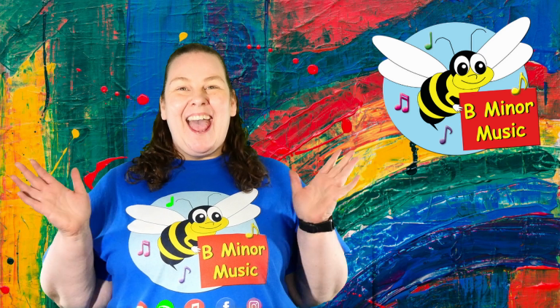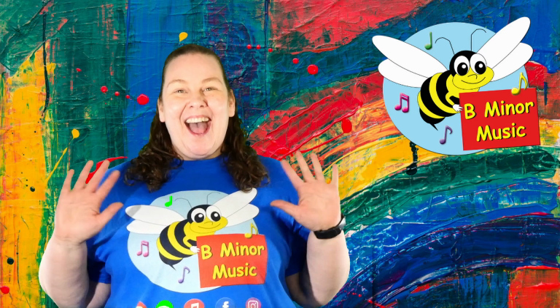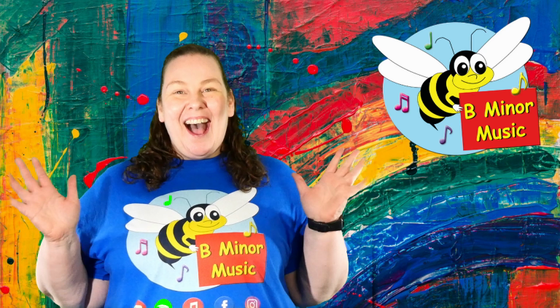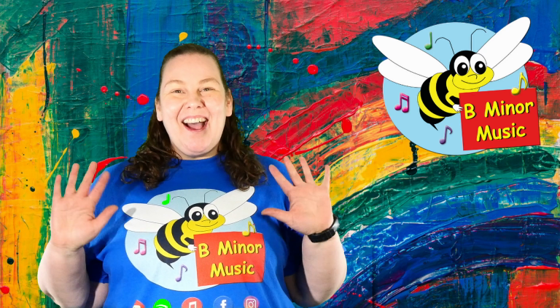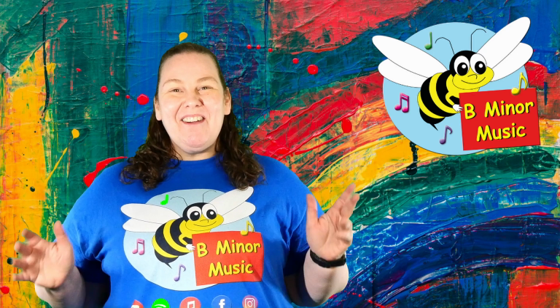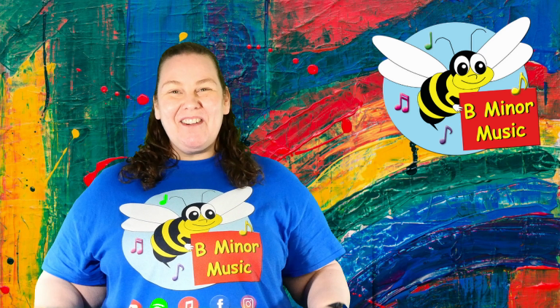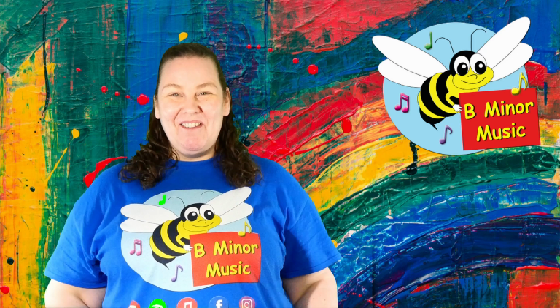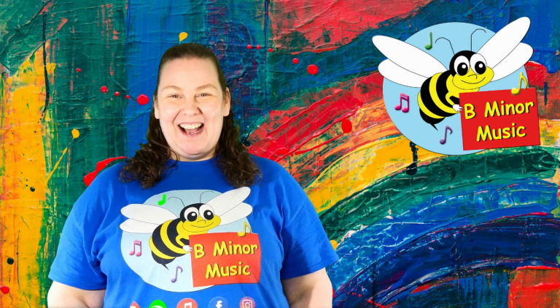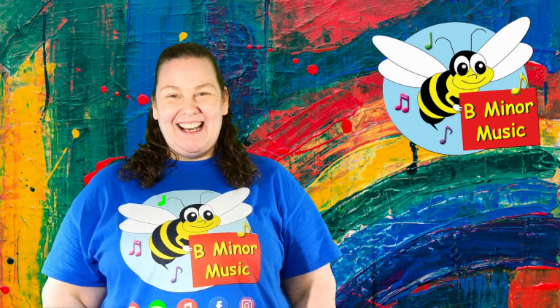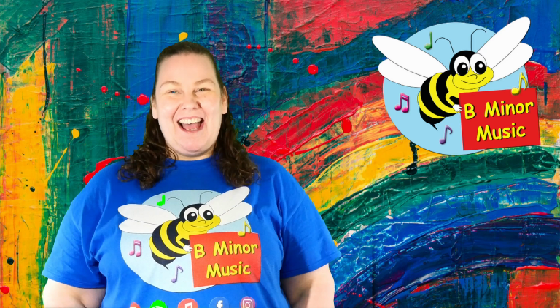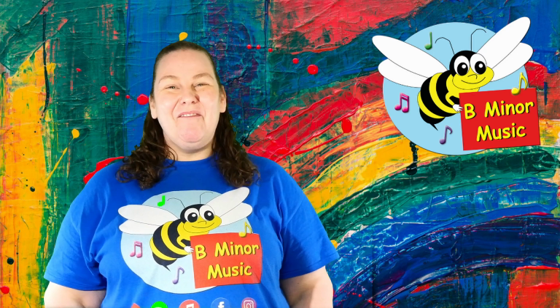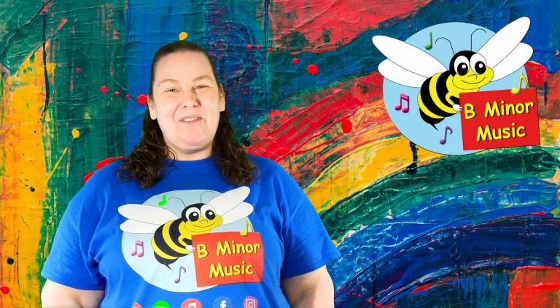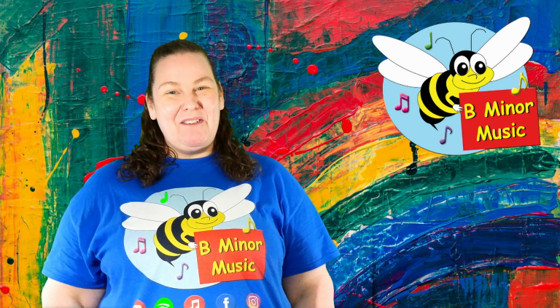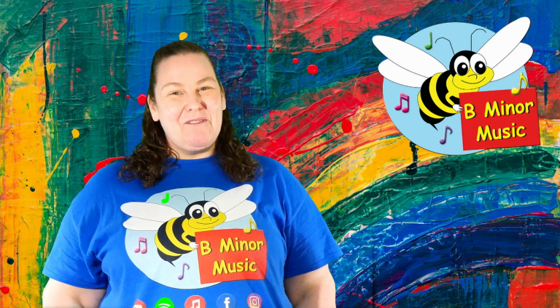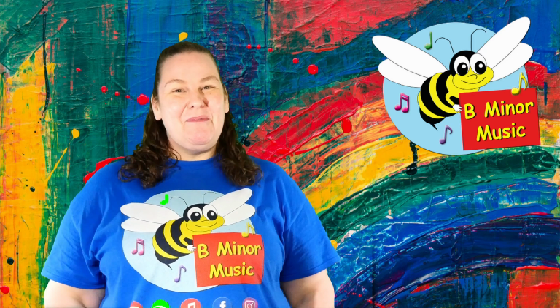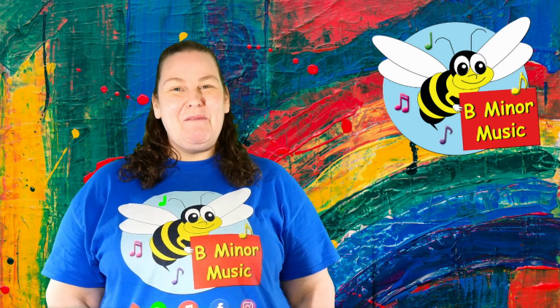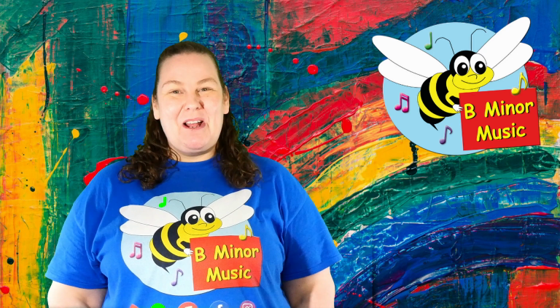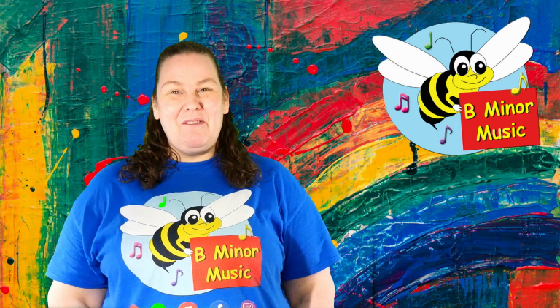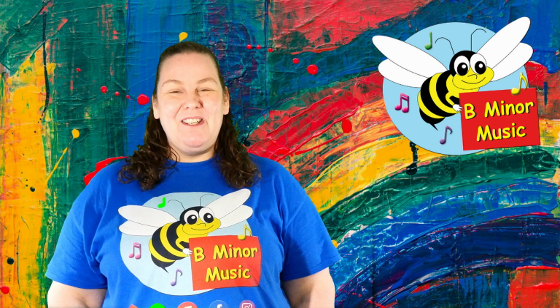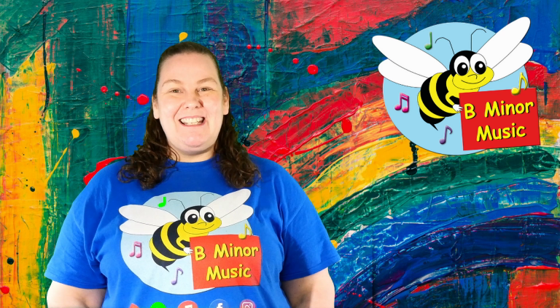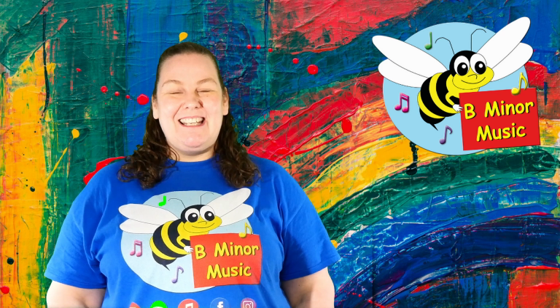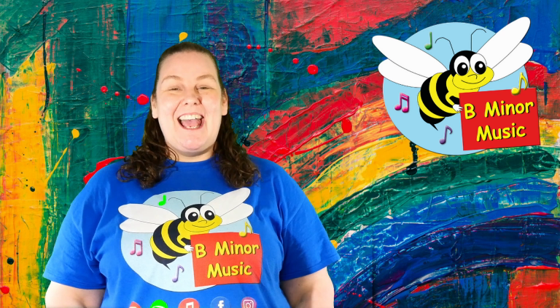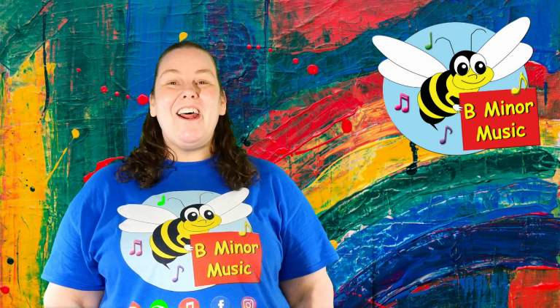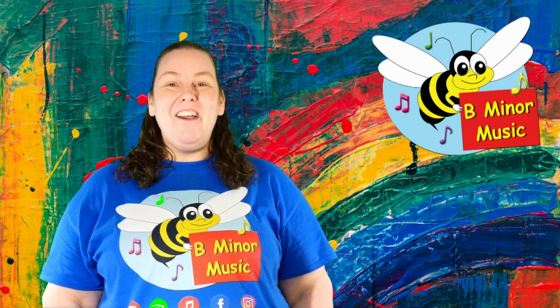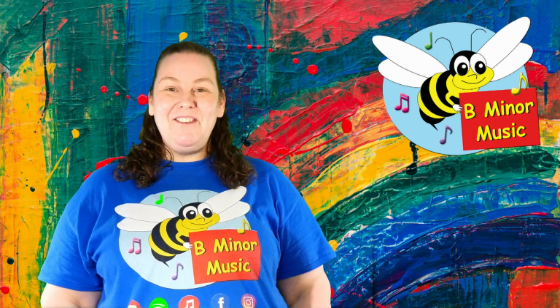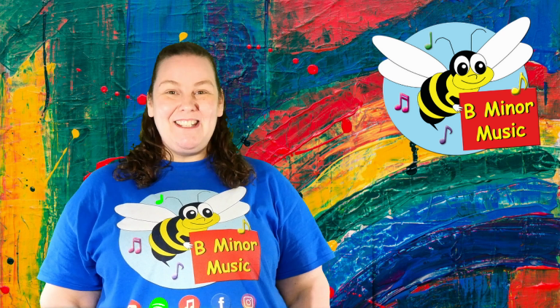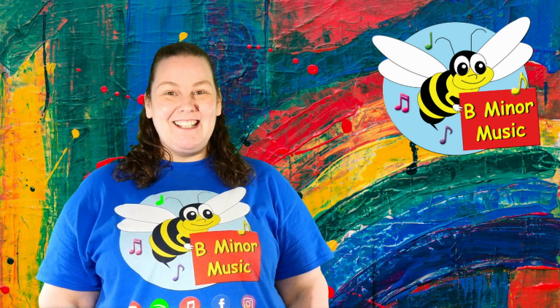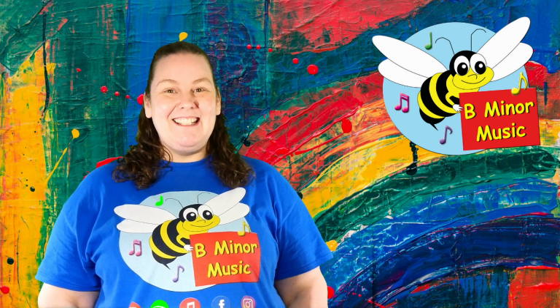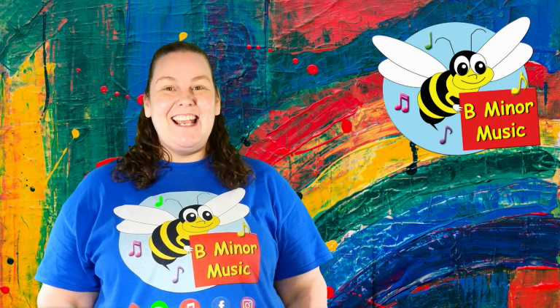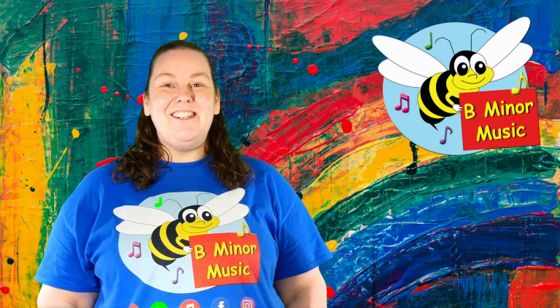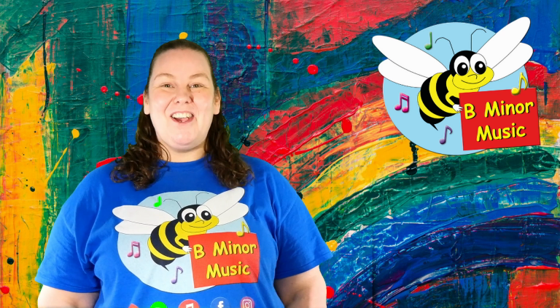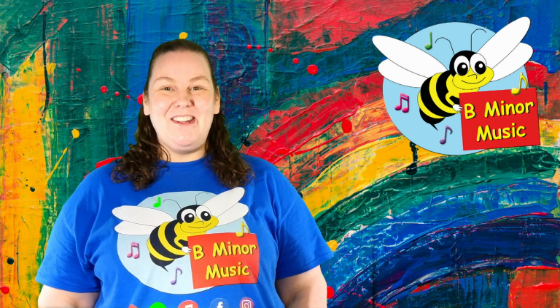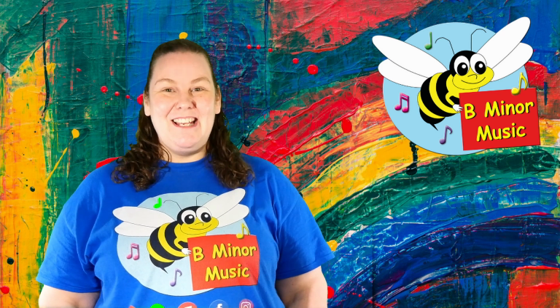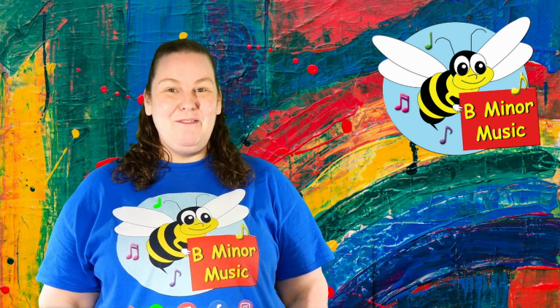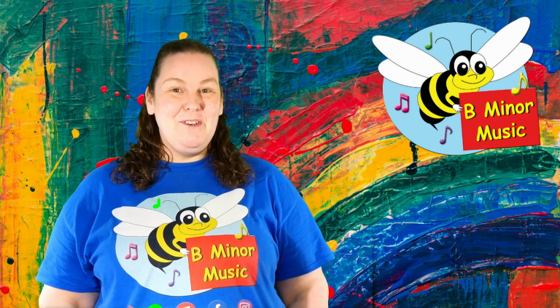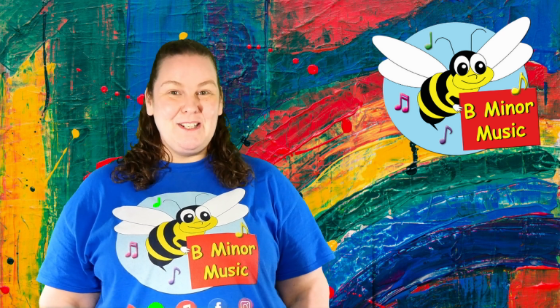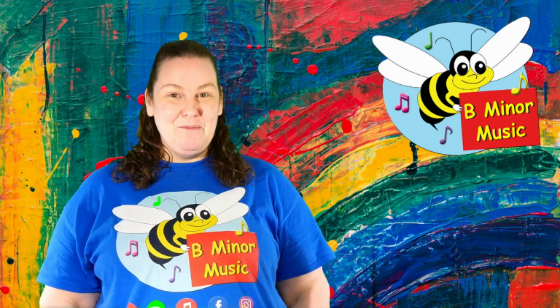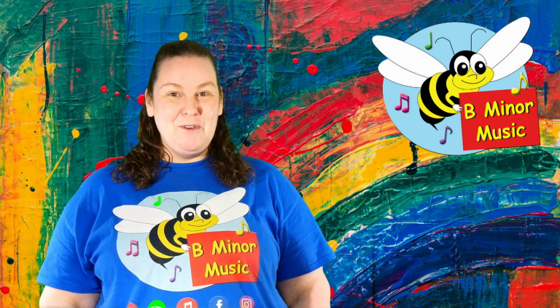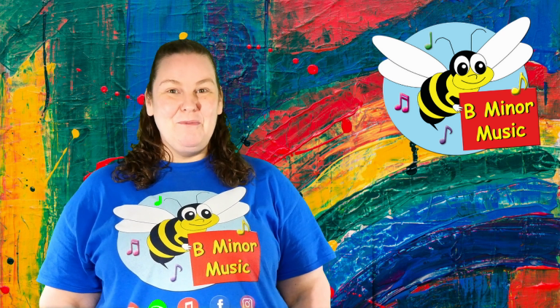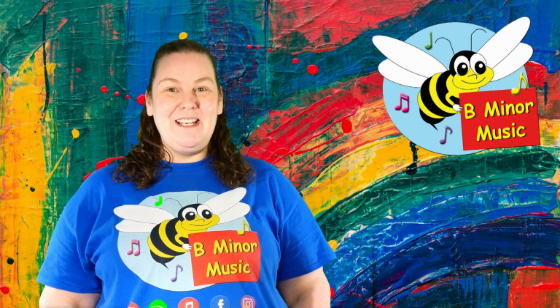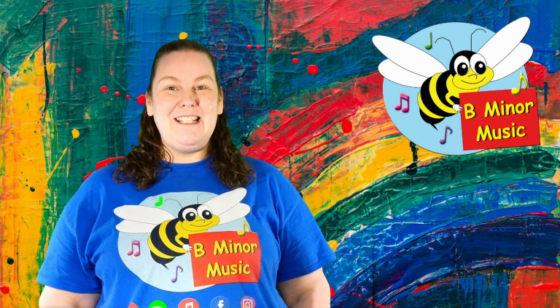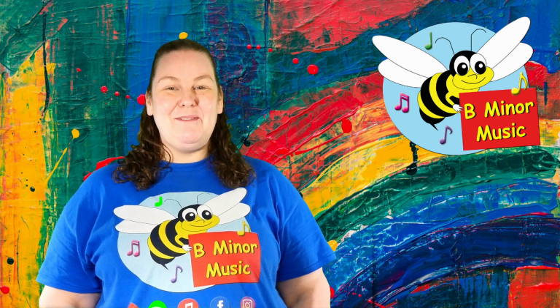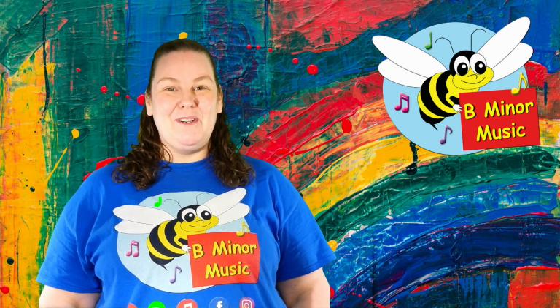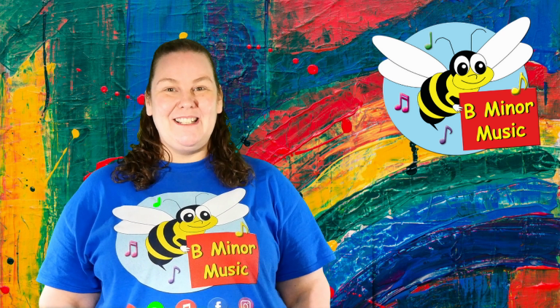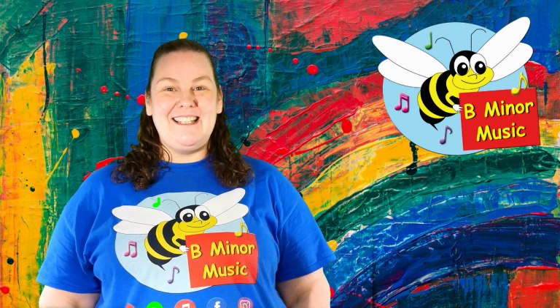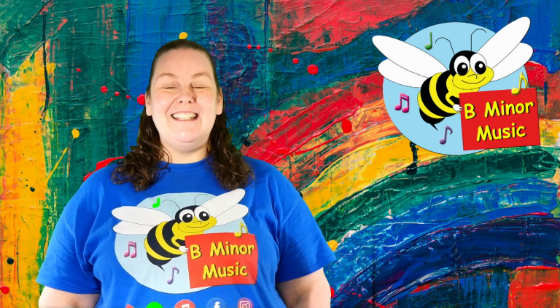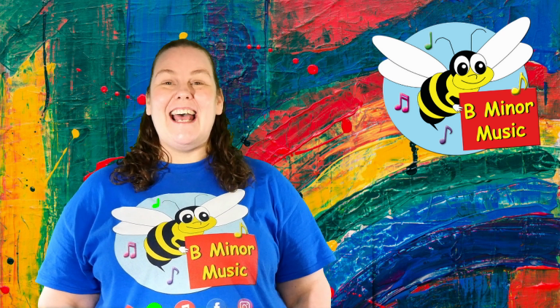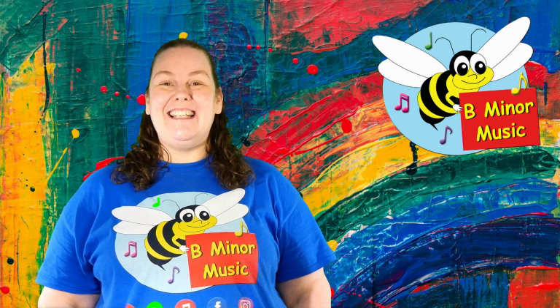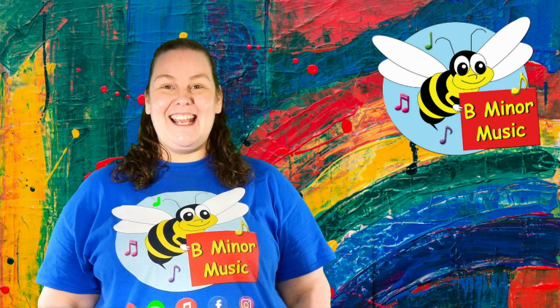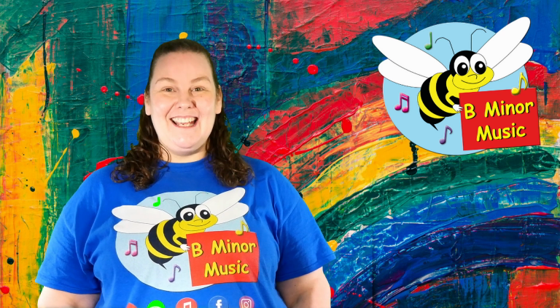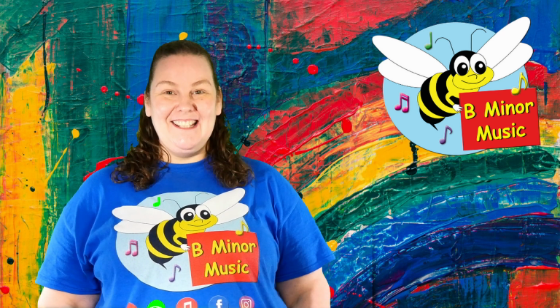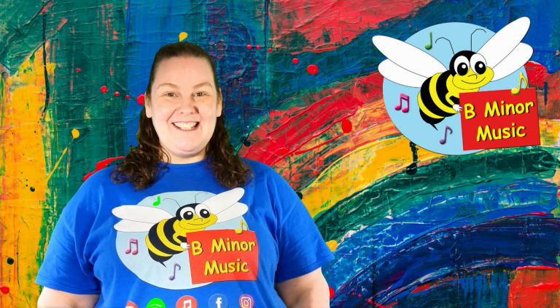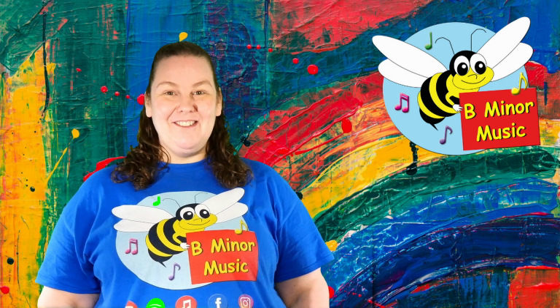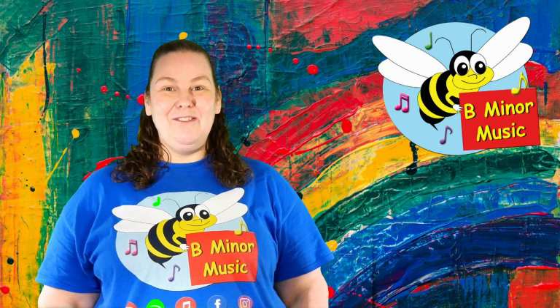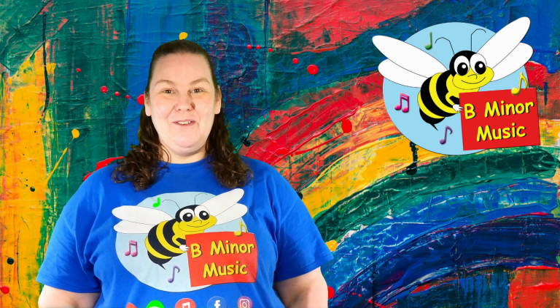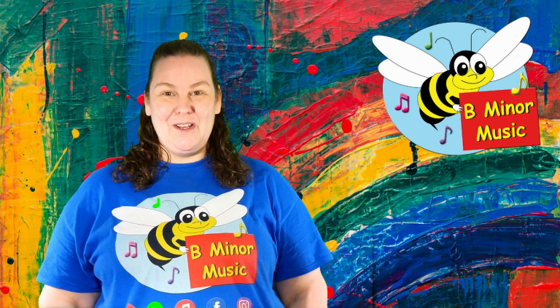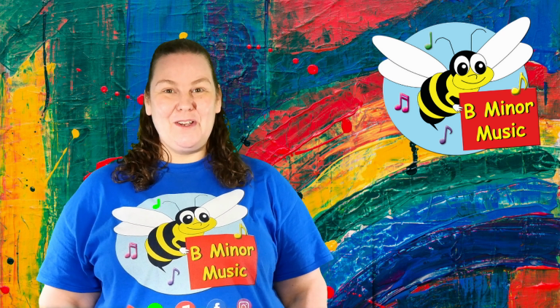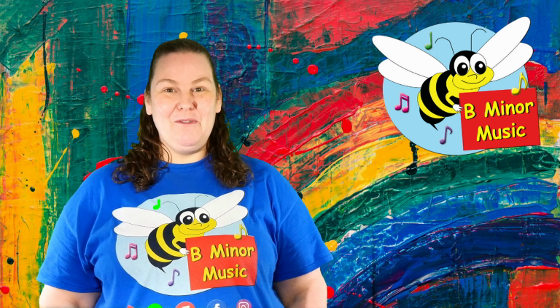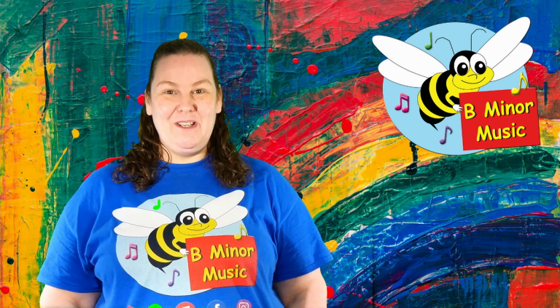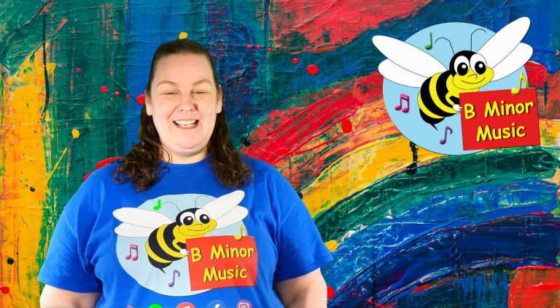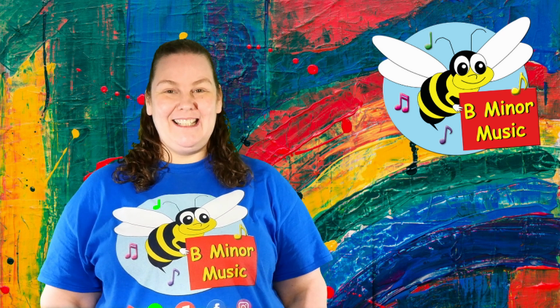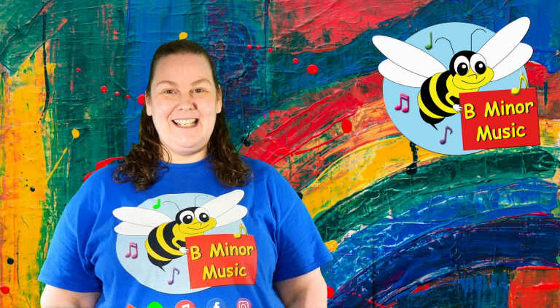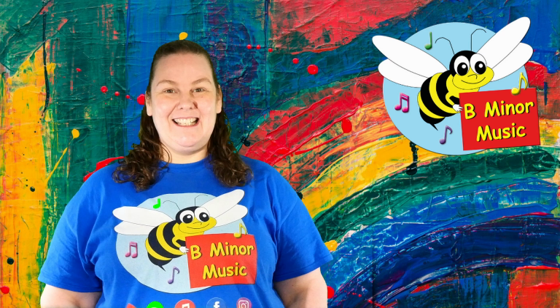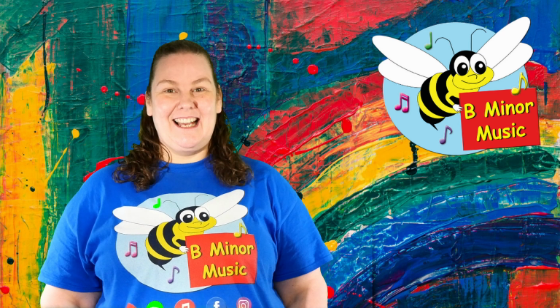Hi everyone, I'm Bree from Be Minor Music and I facilitate child-led music and movement experiences at Taylors Hill Youth and Community Centre.